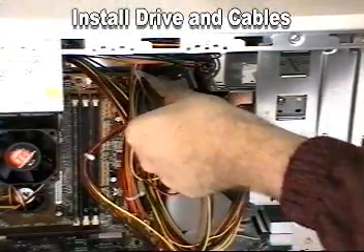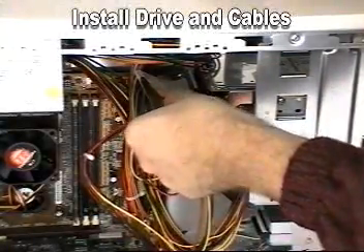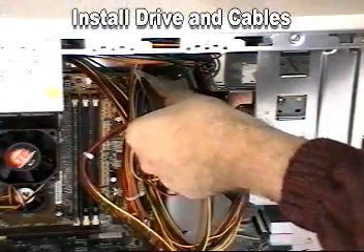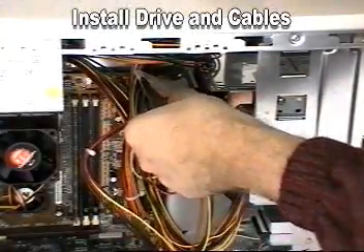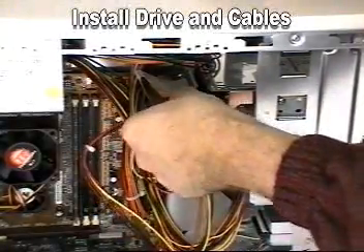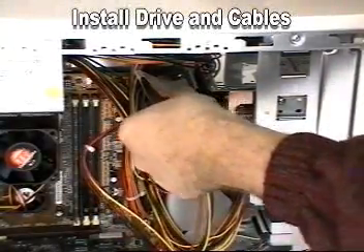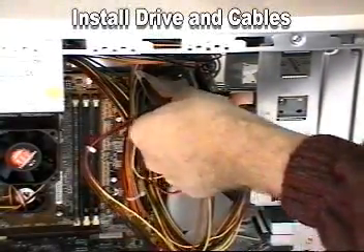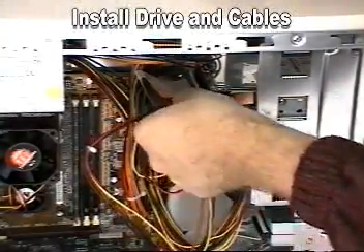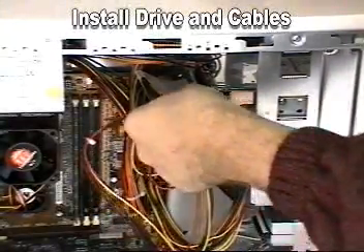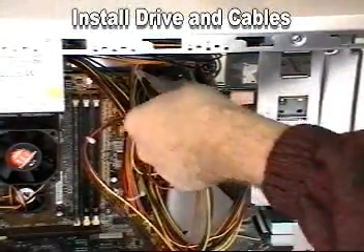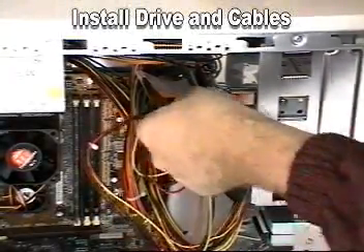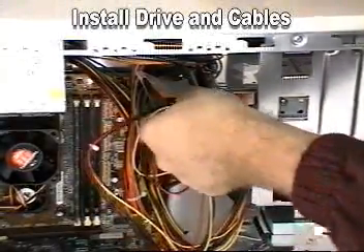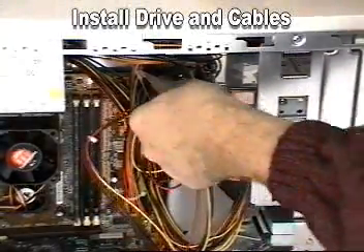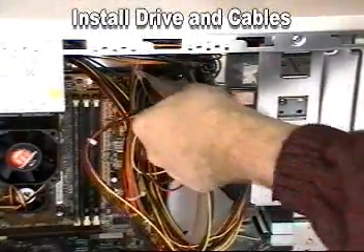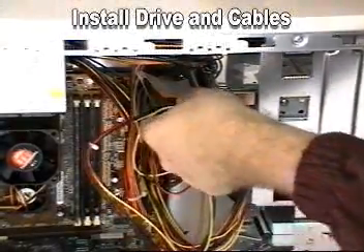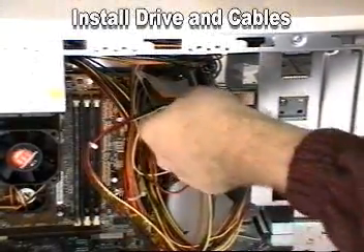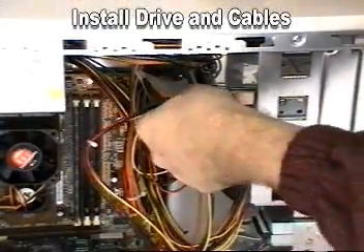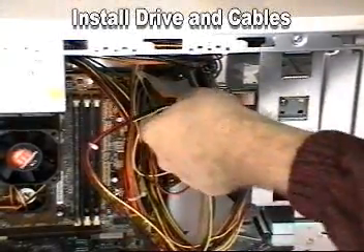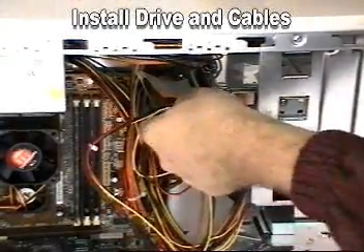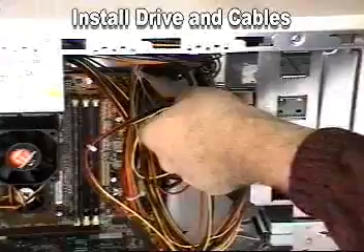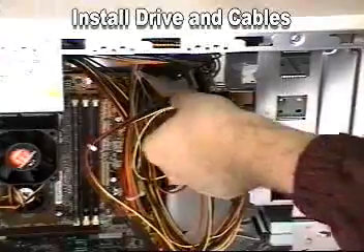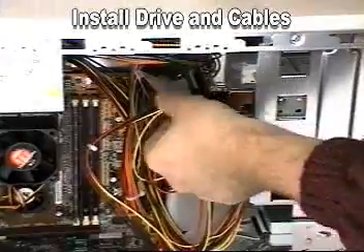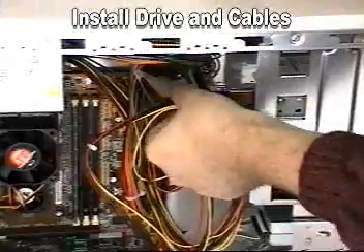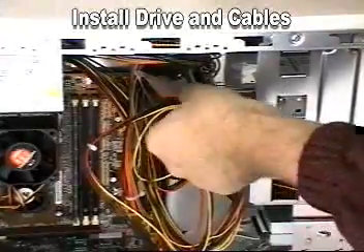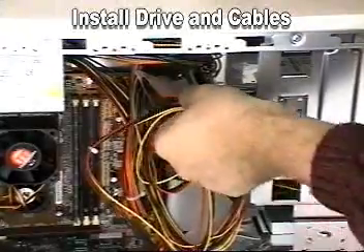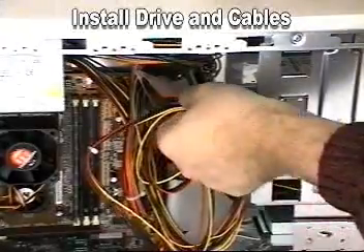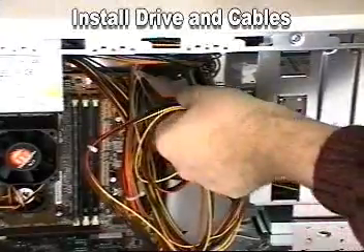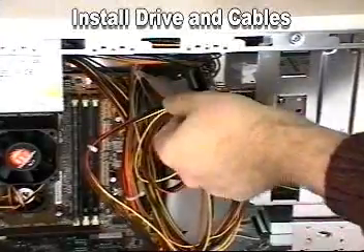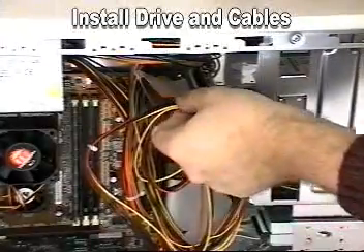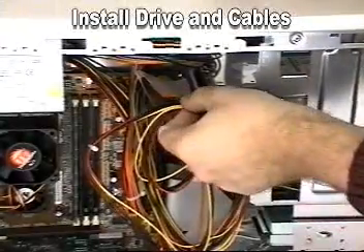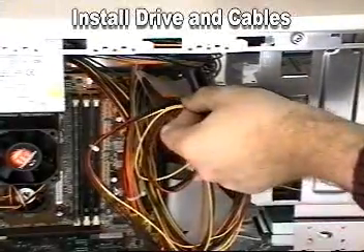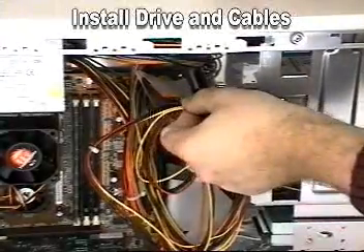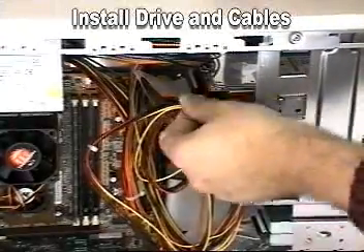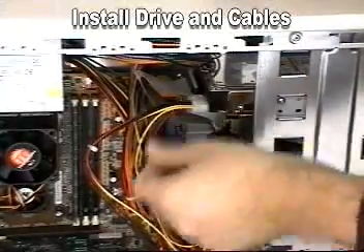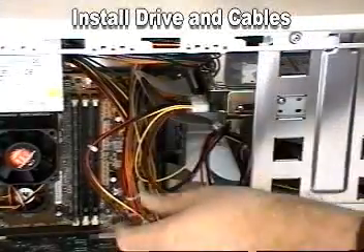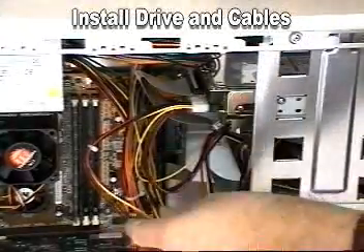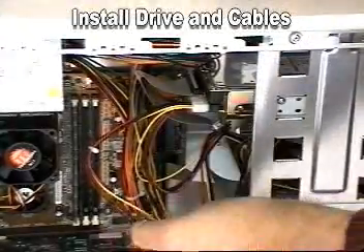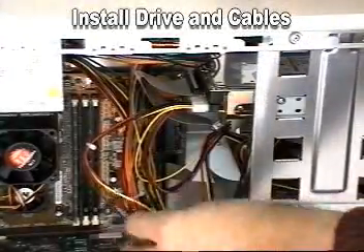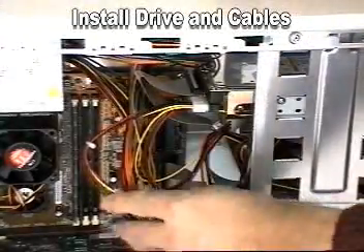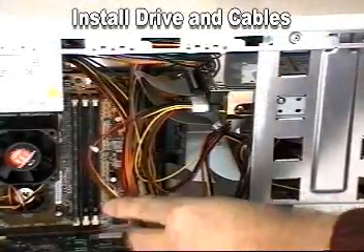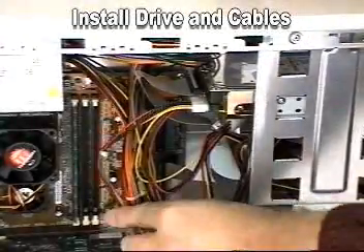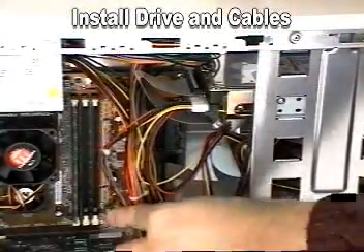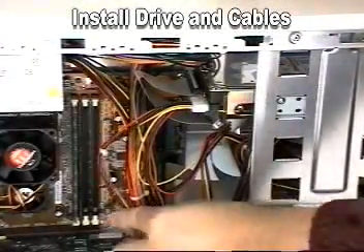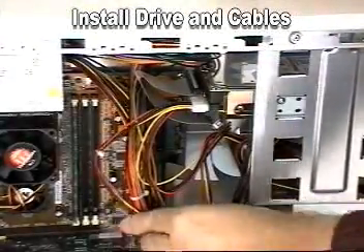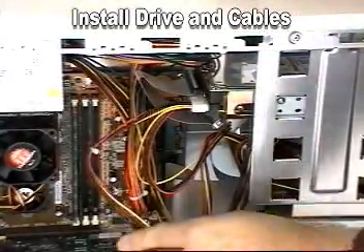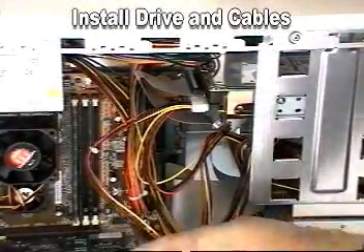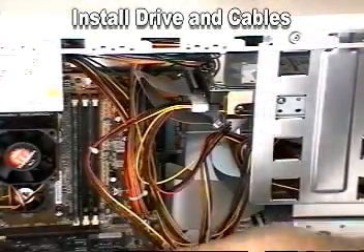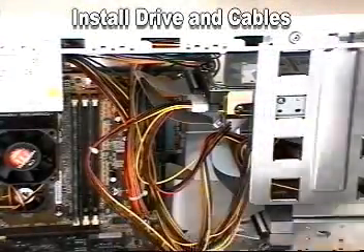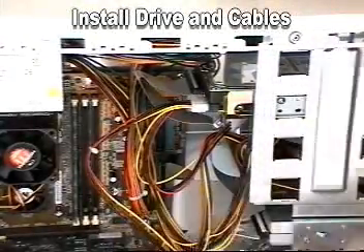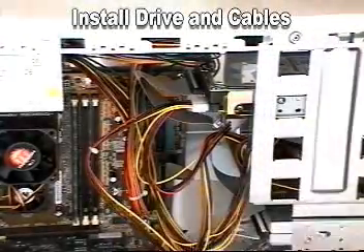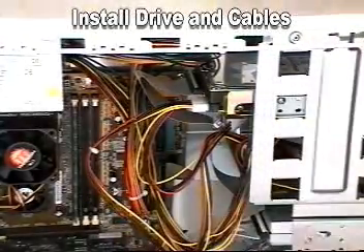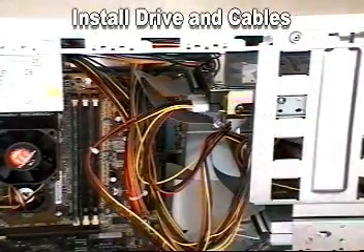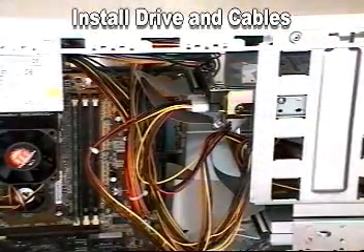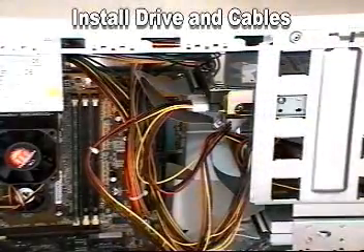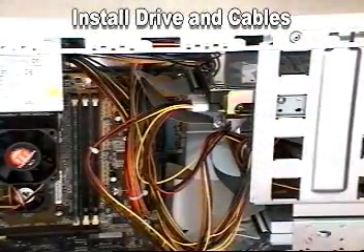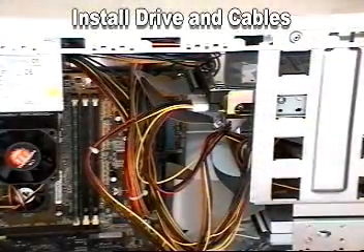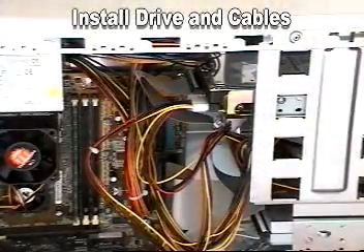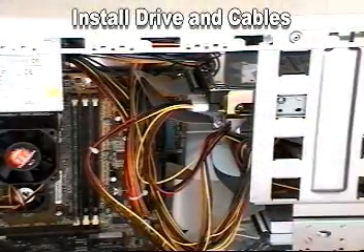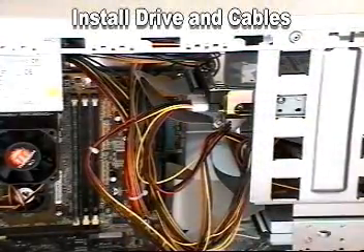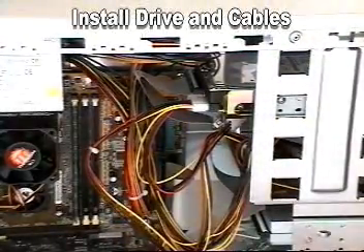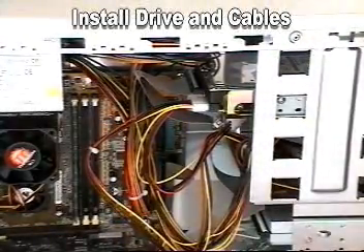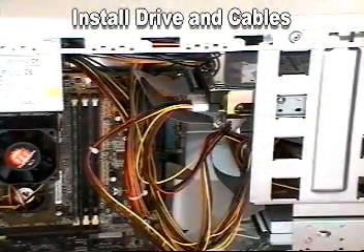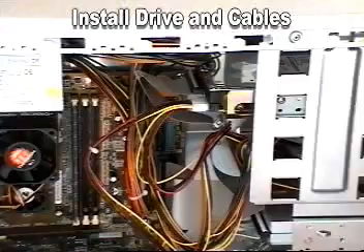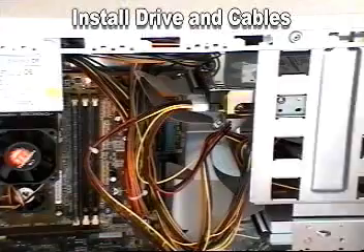At this point, you can power up the system and prepare the drive for service, and your installation should be complete.